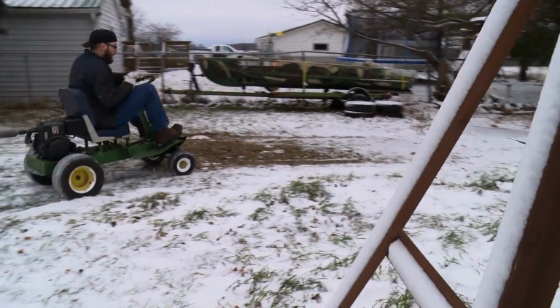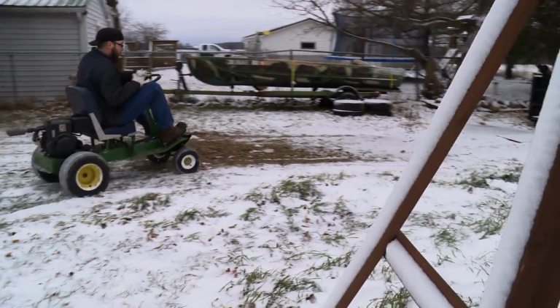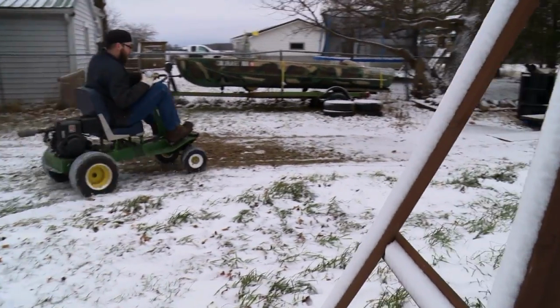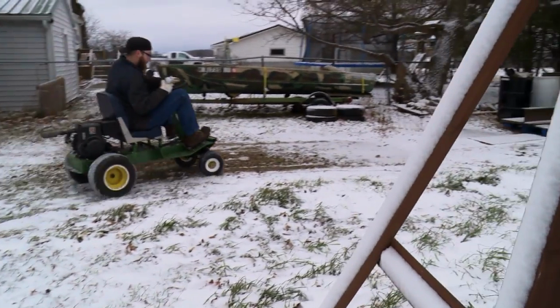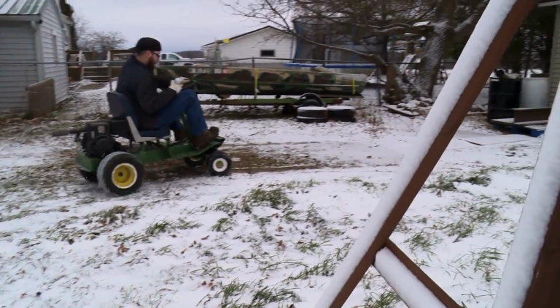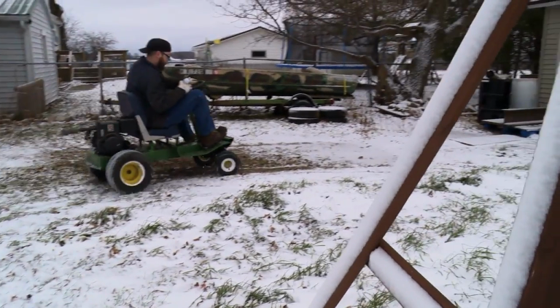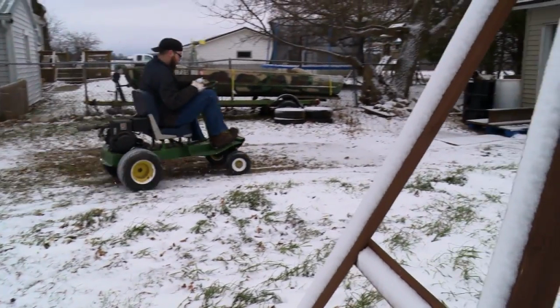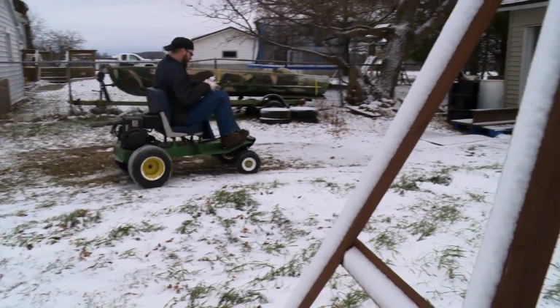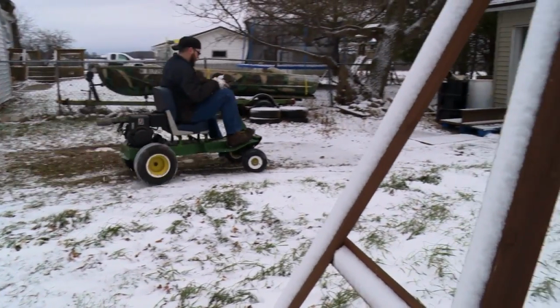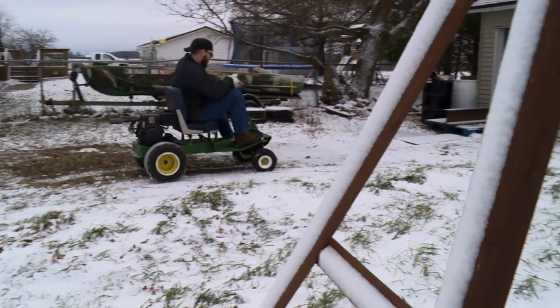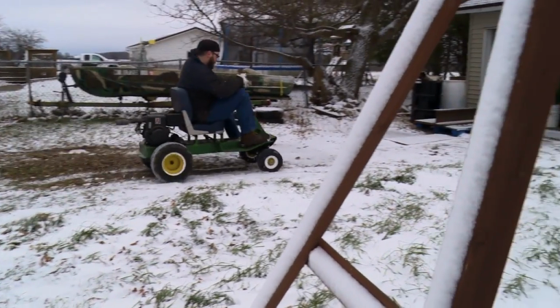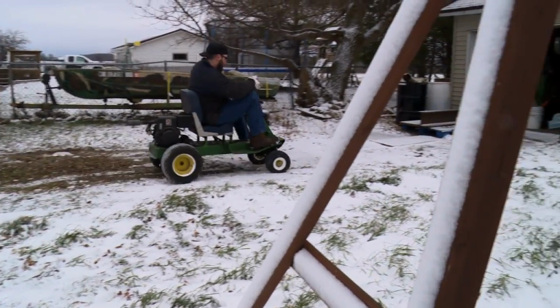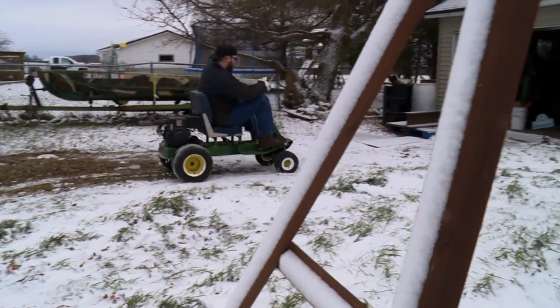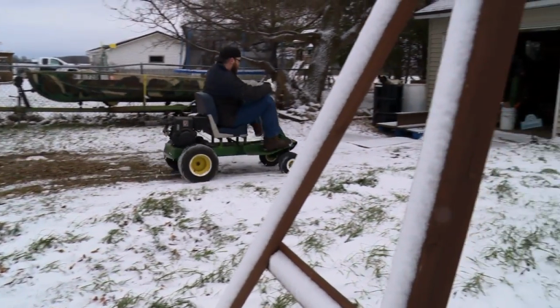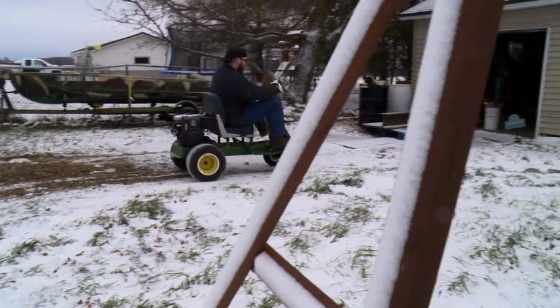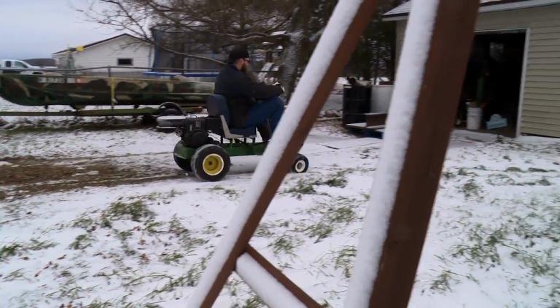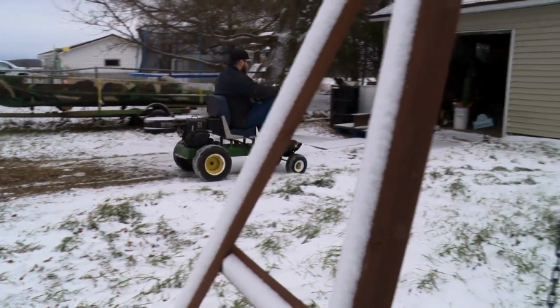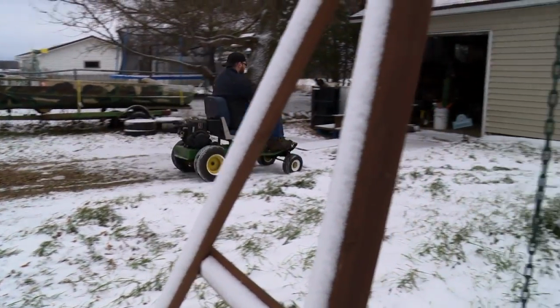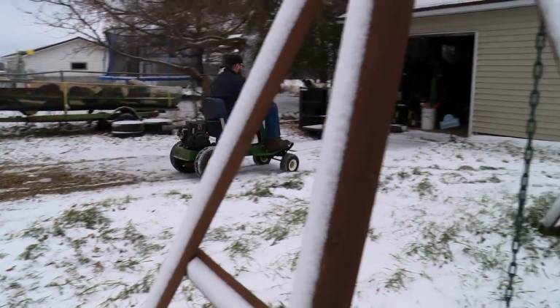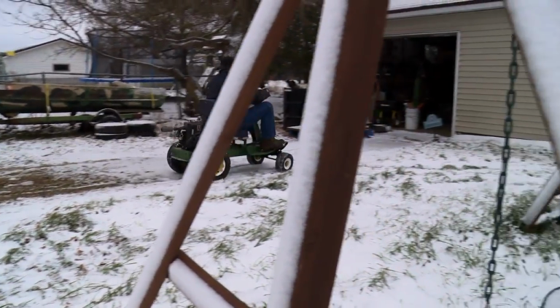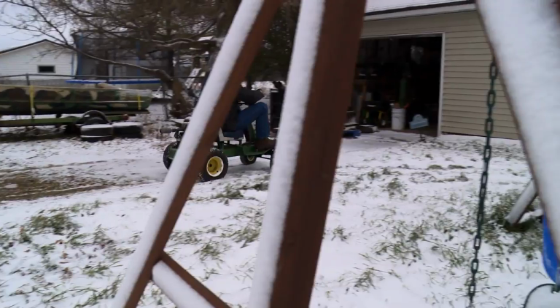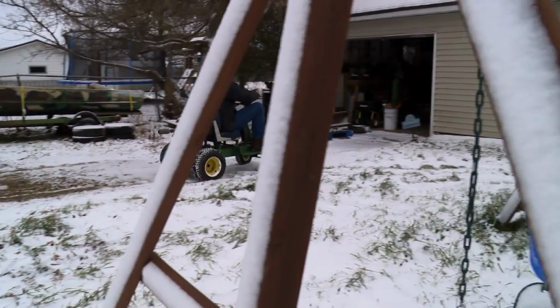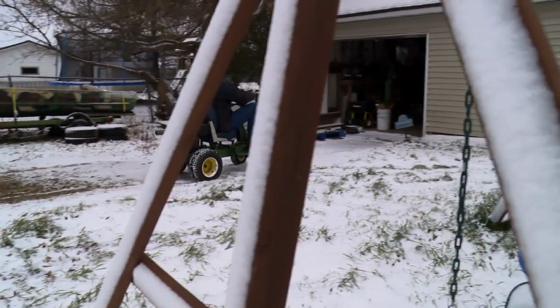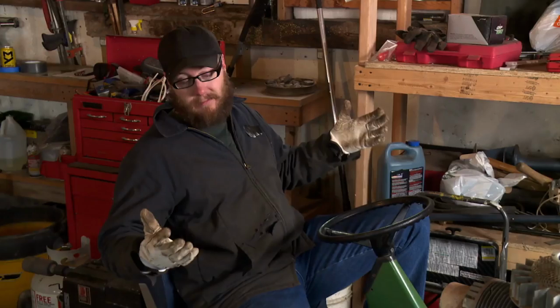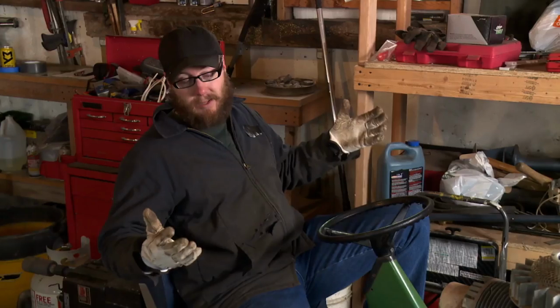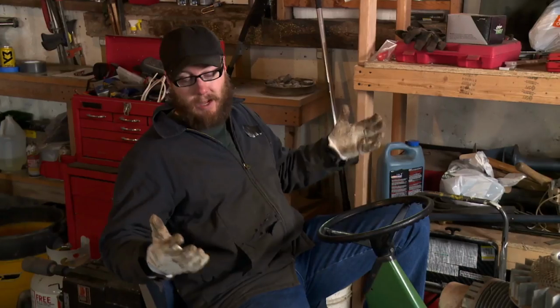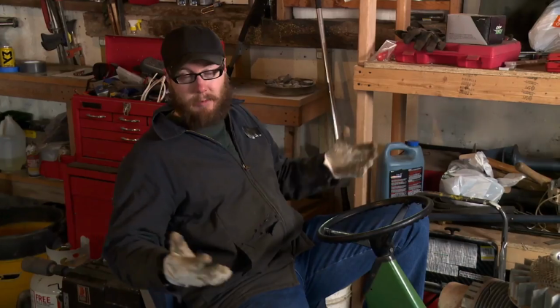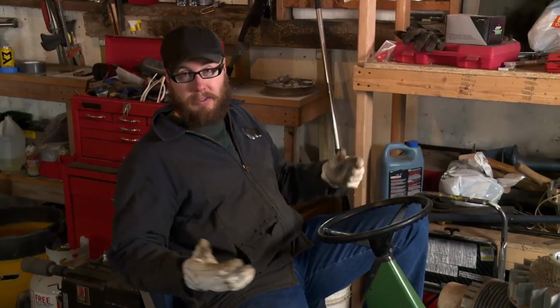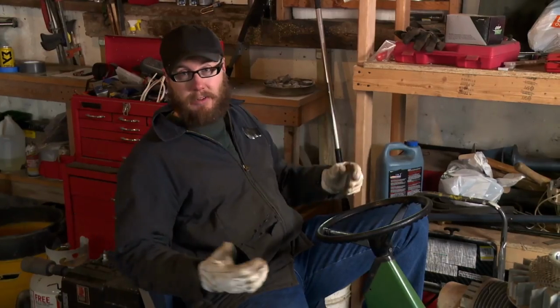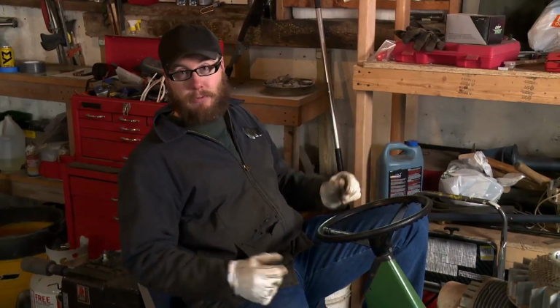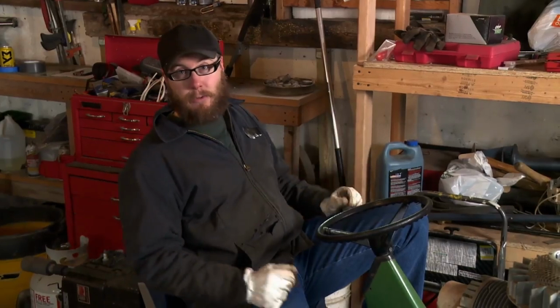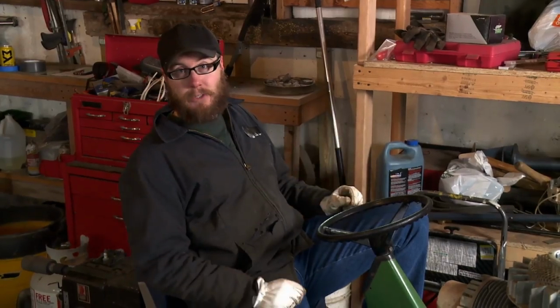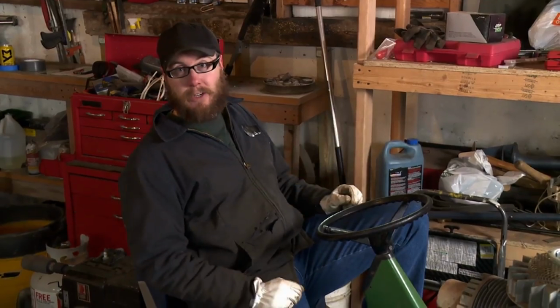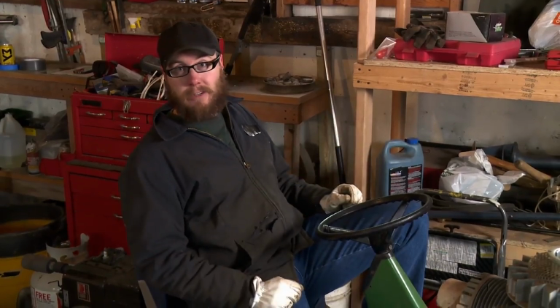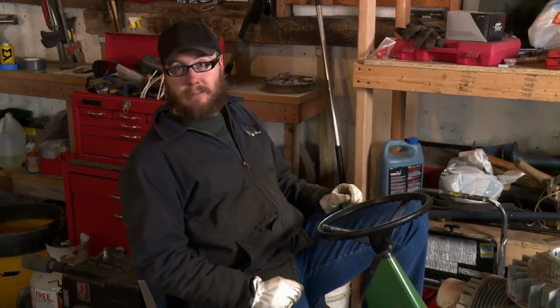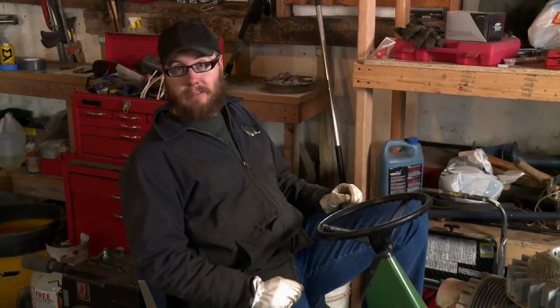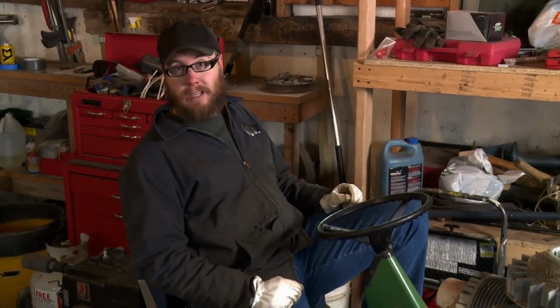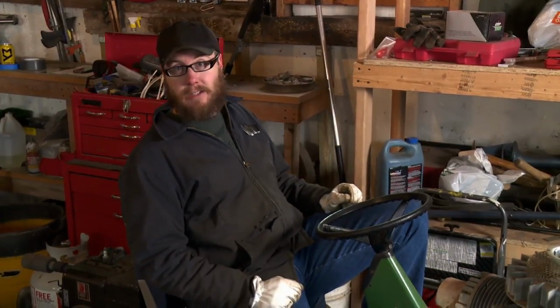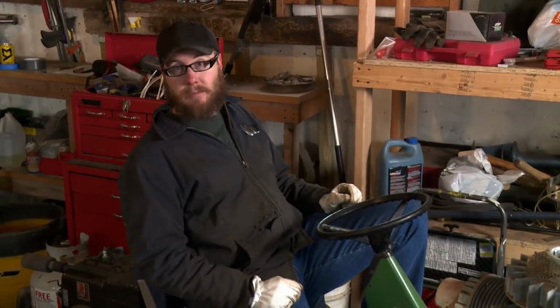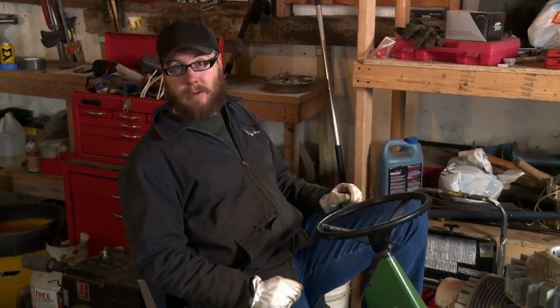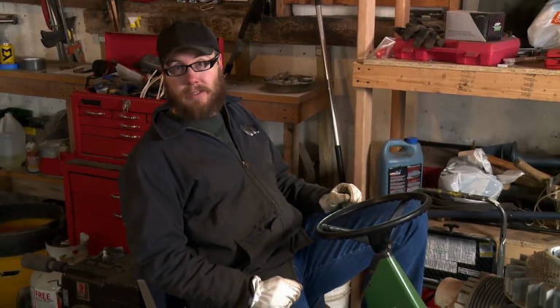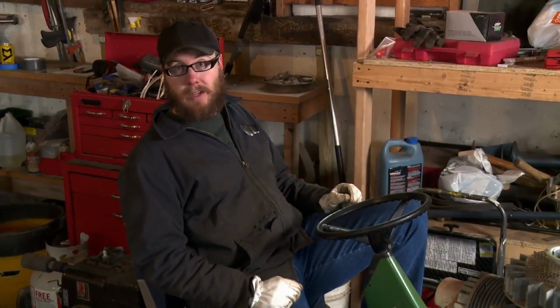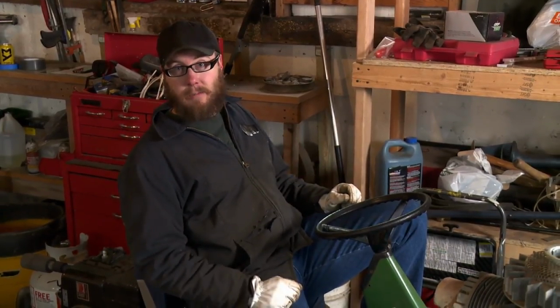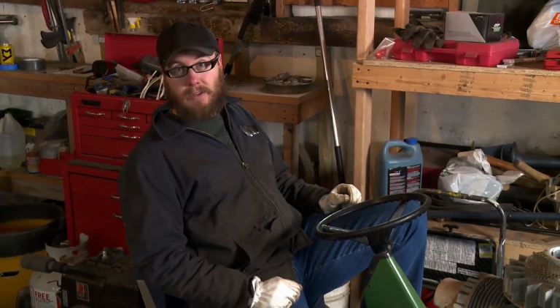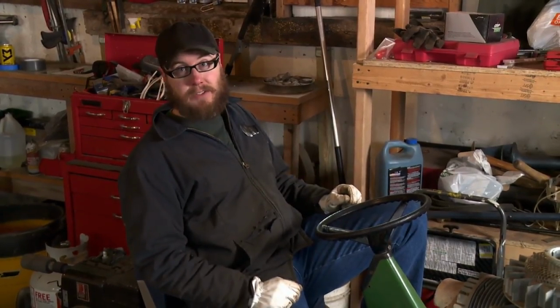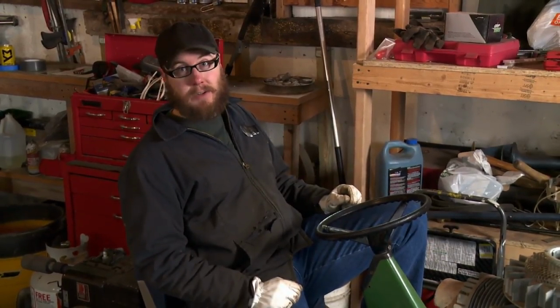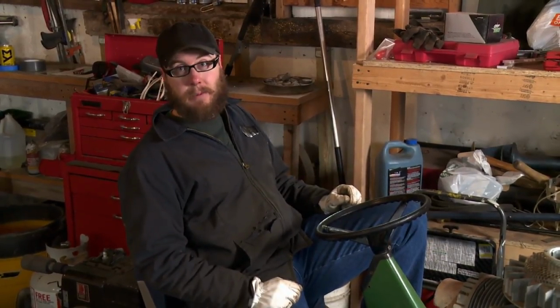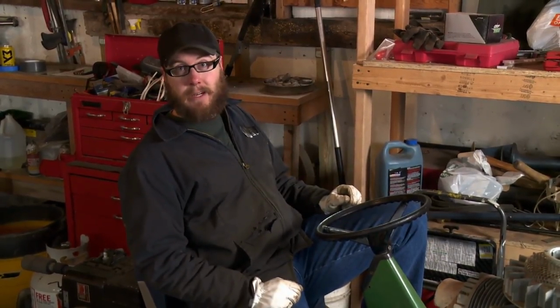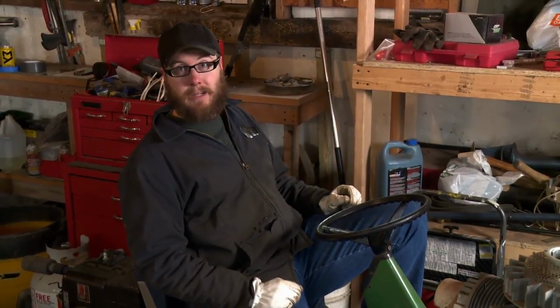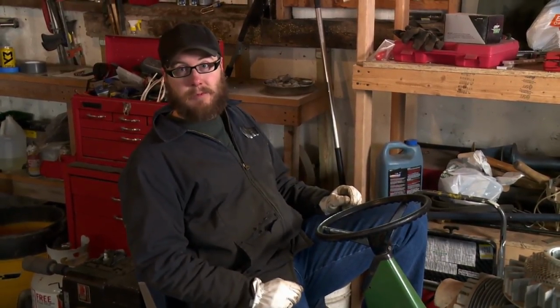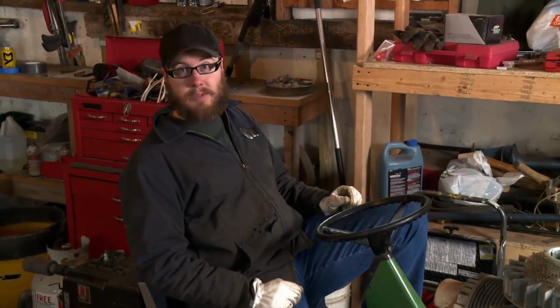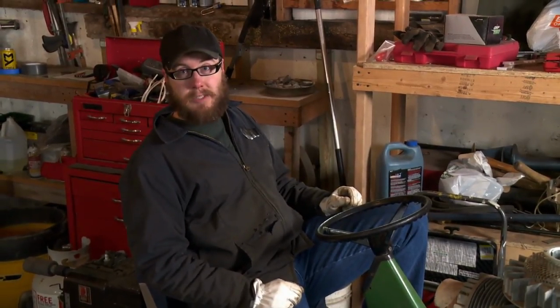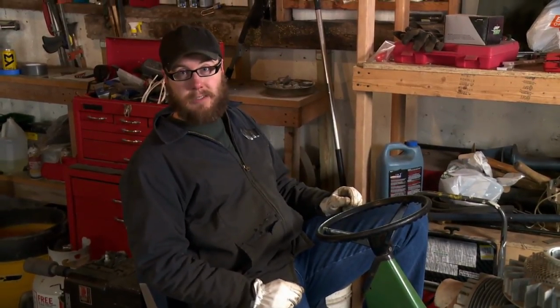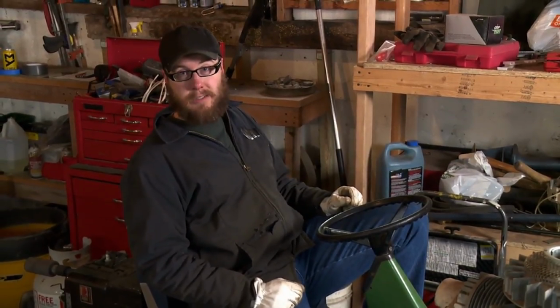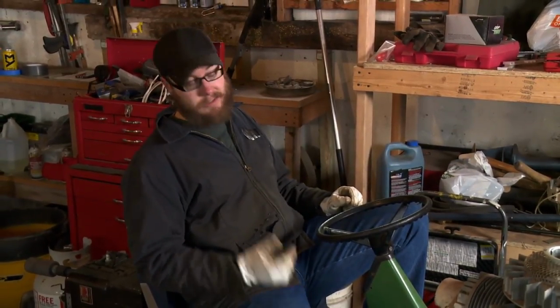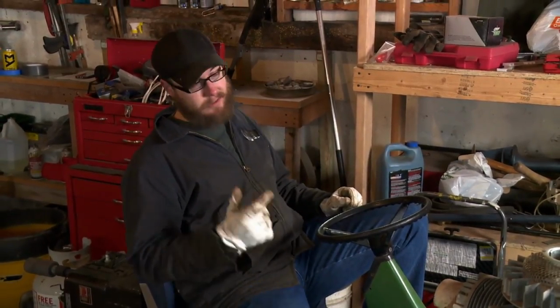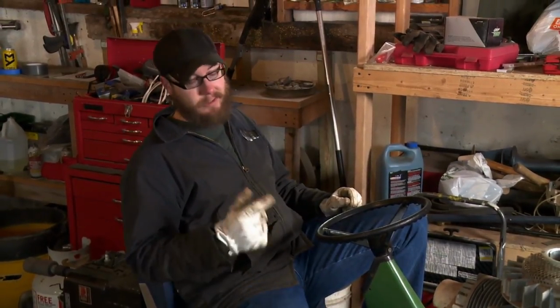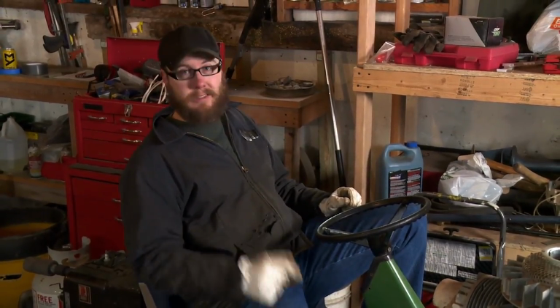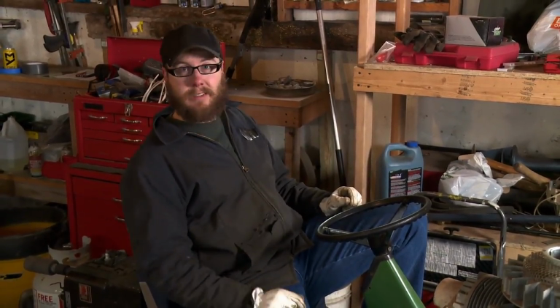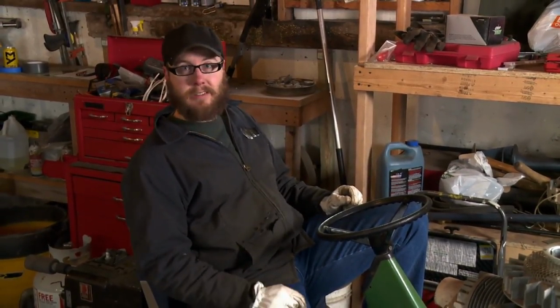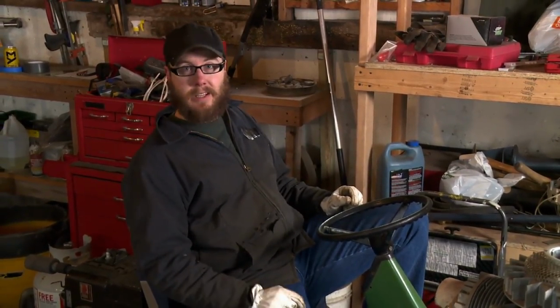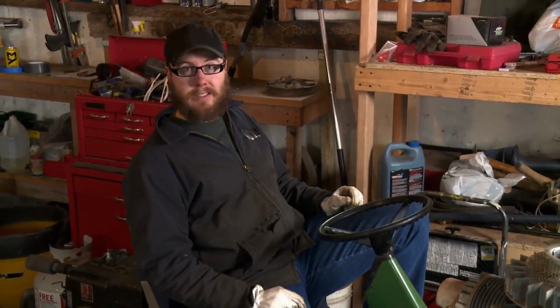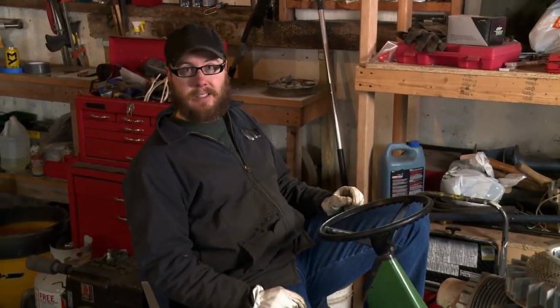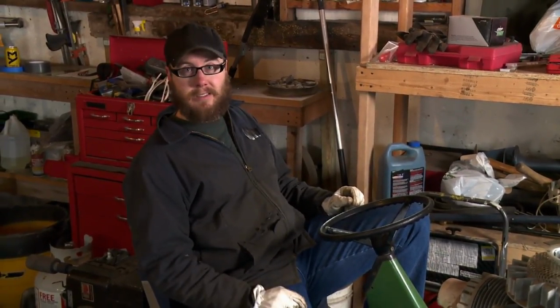Thanks for stopping by the shop. I'm going to turn the forge on, heat this place up, and we're going to start banging on some steel. Thanks again.